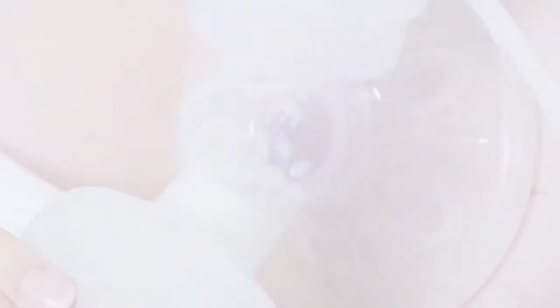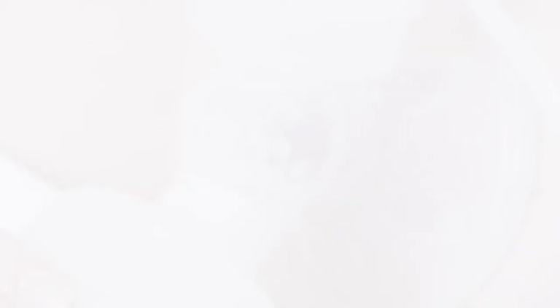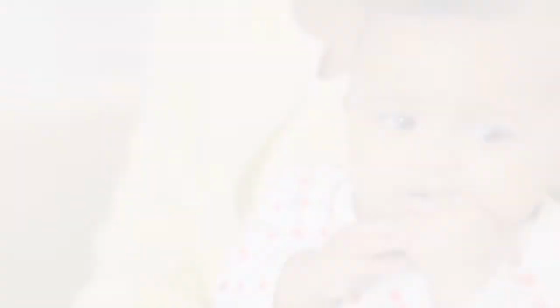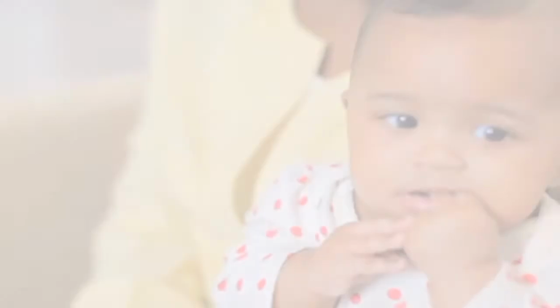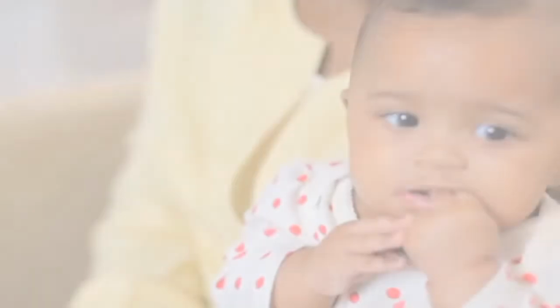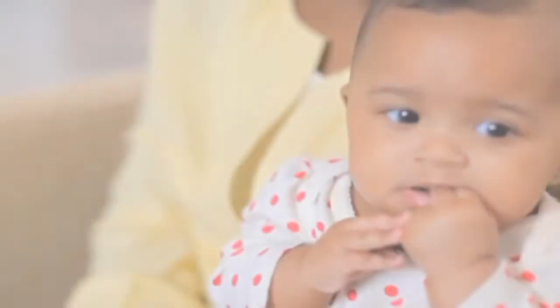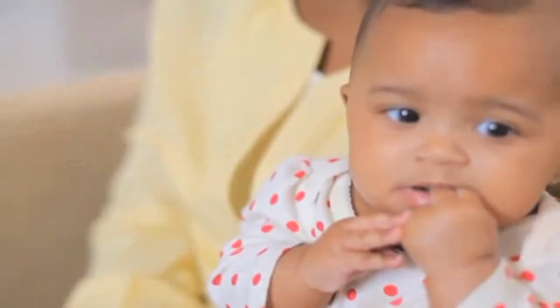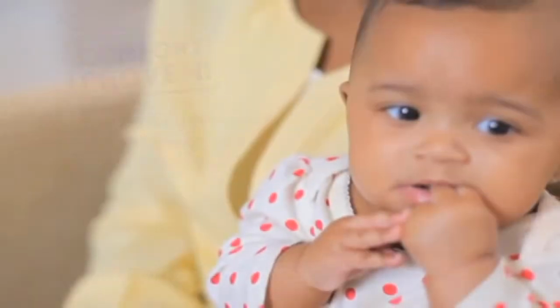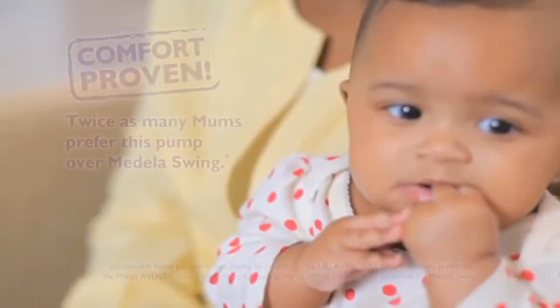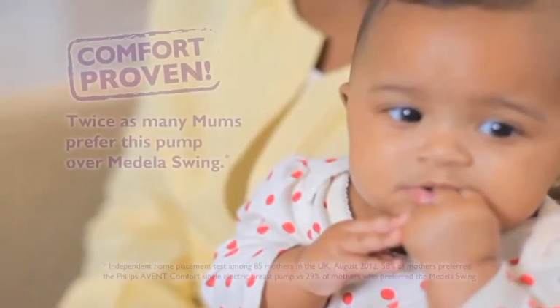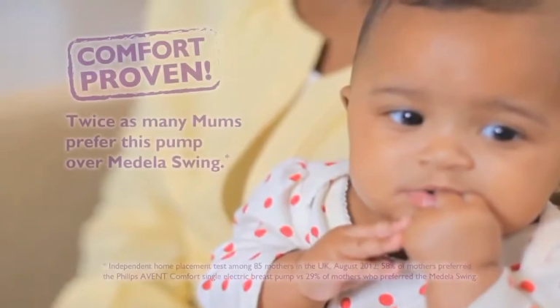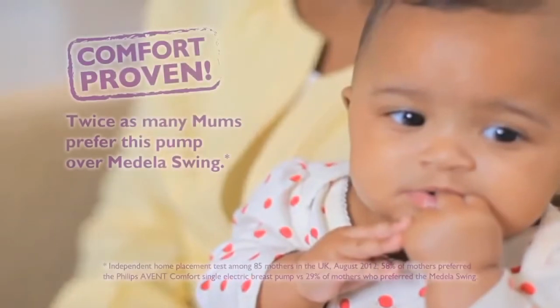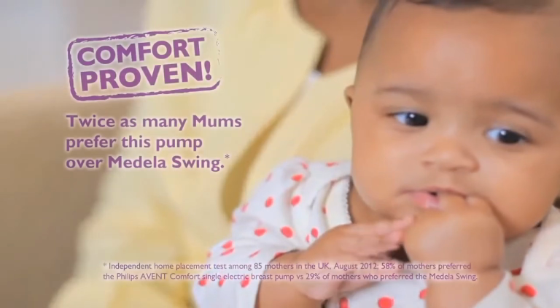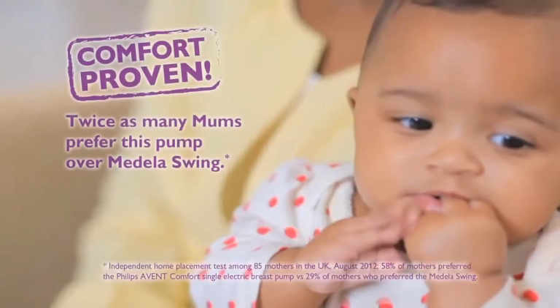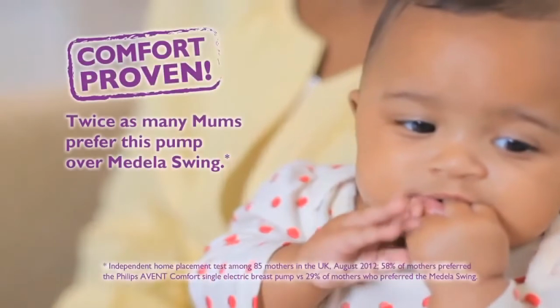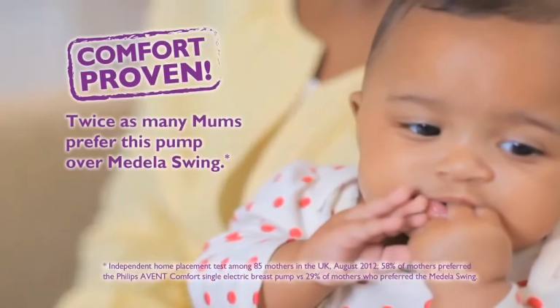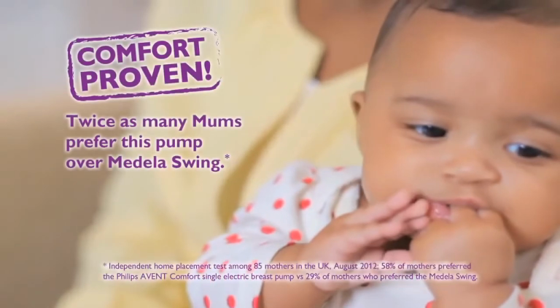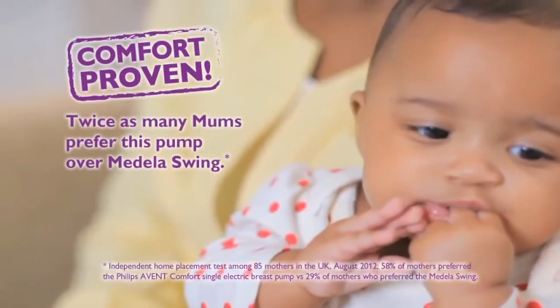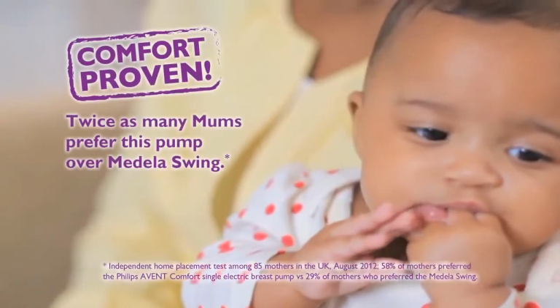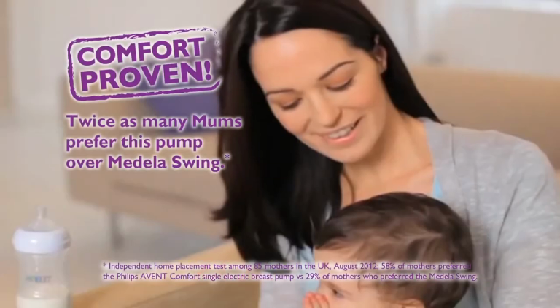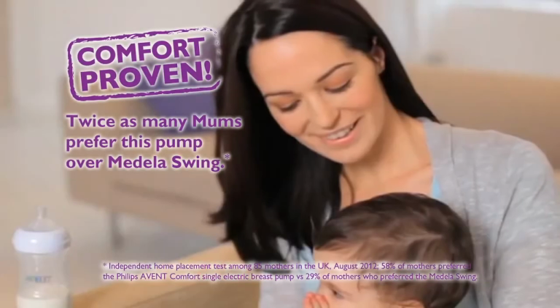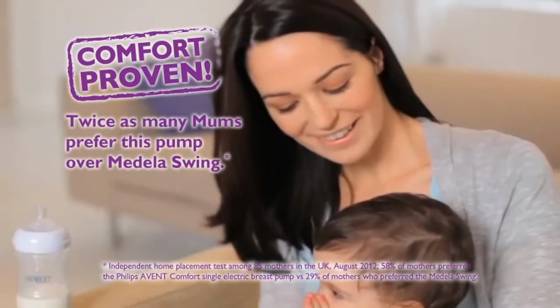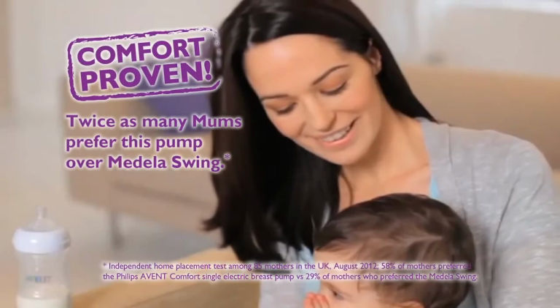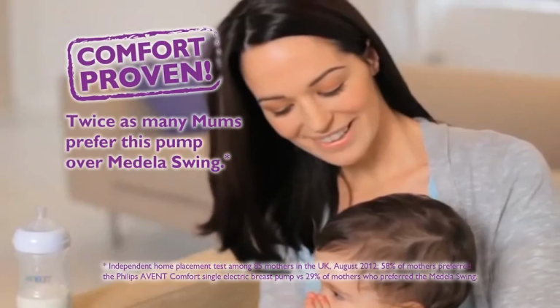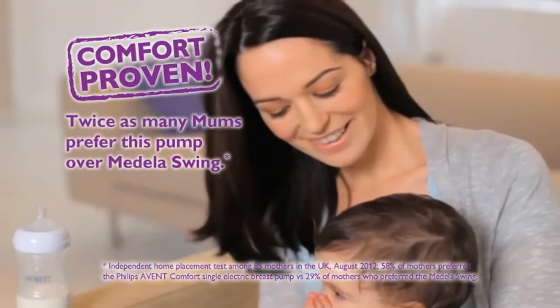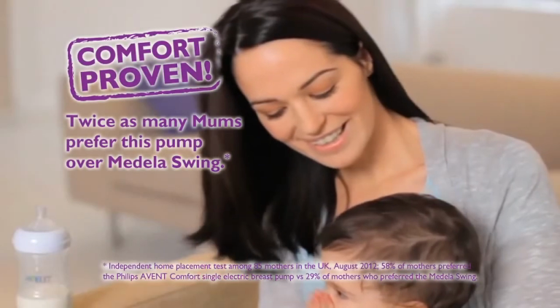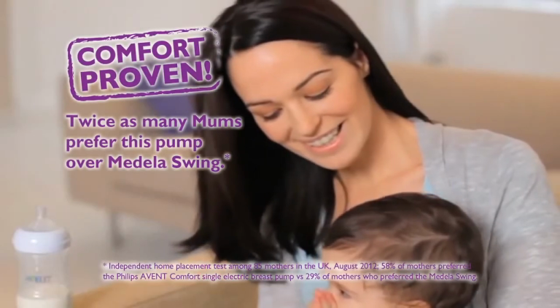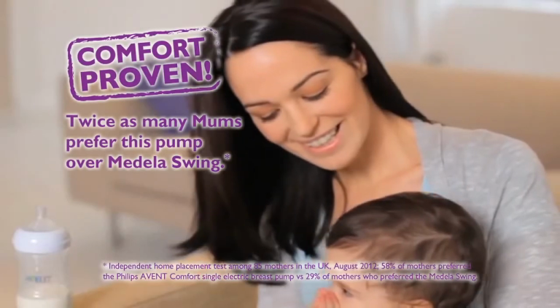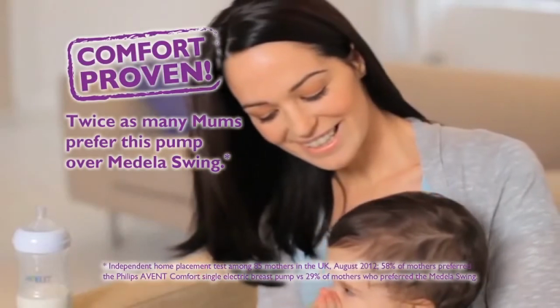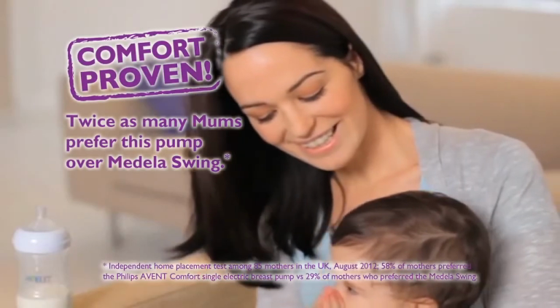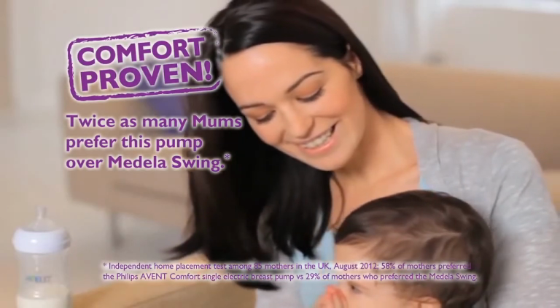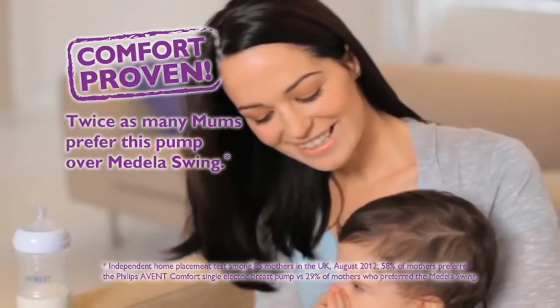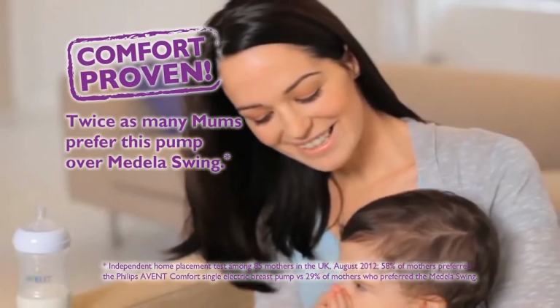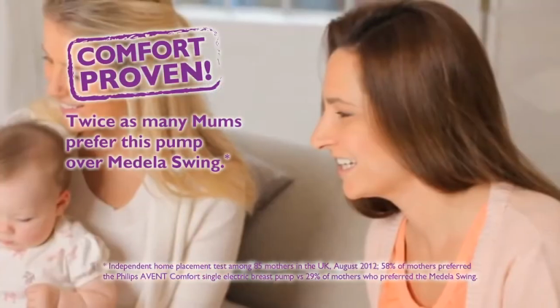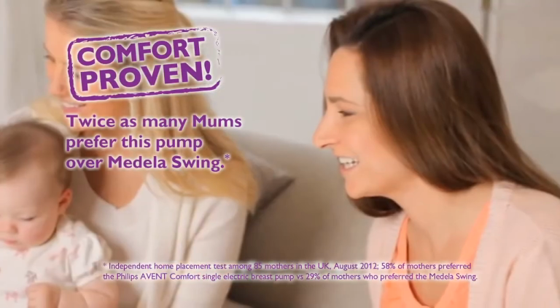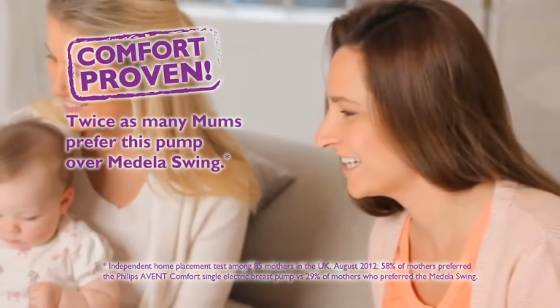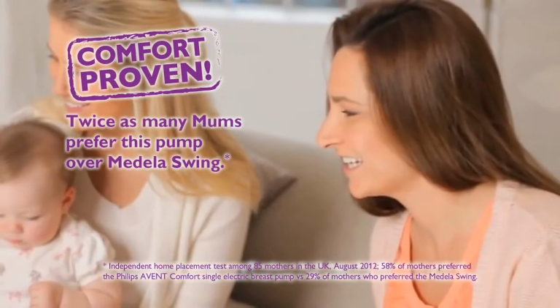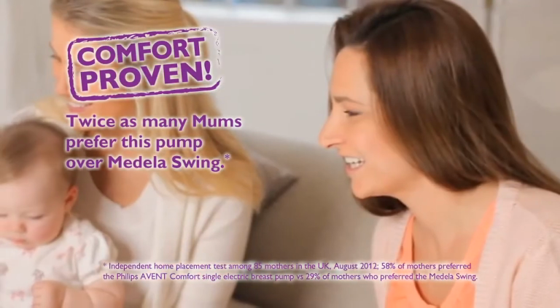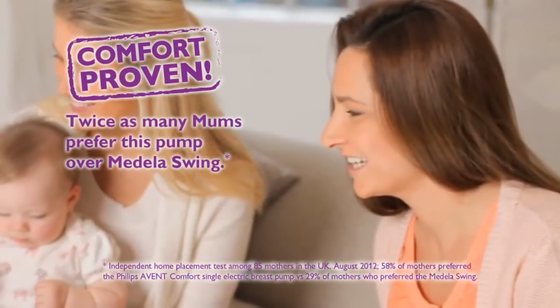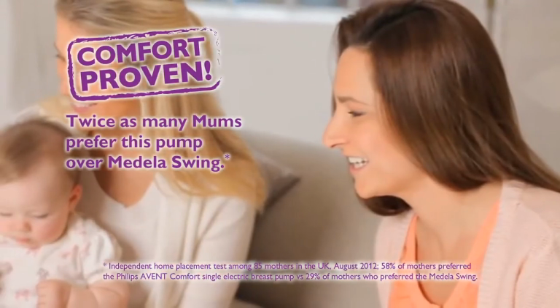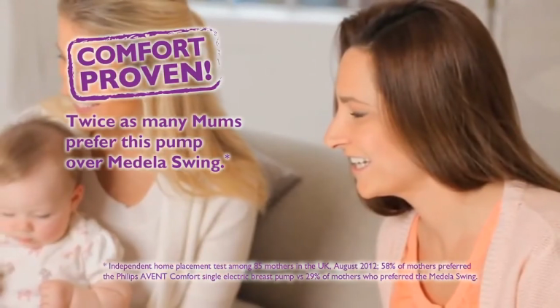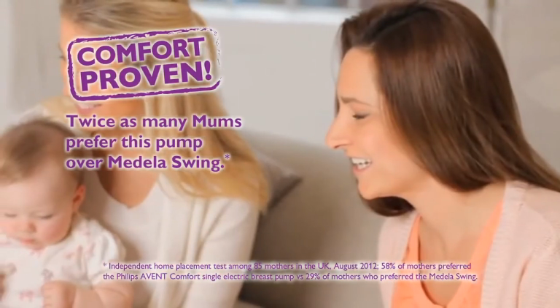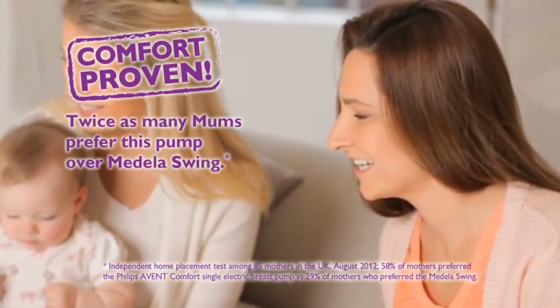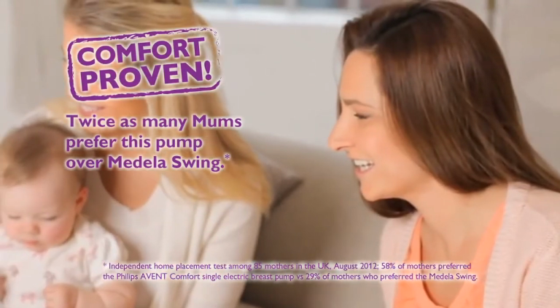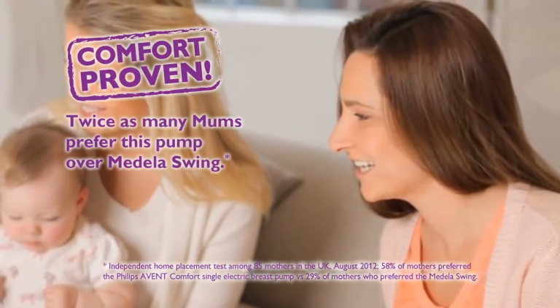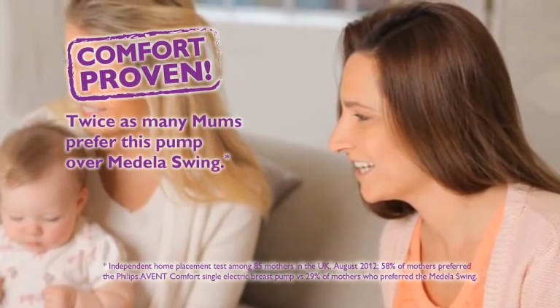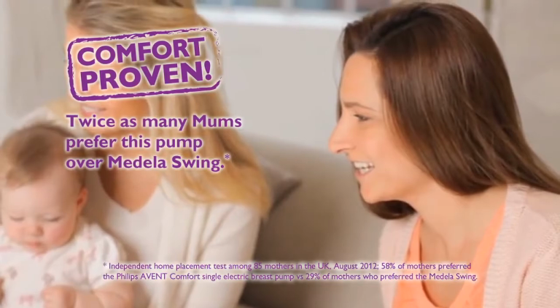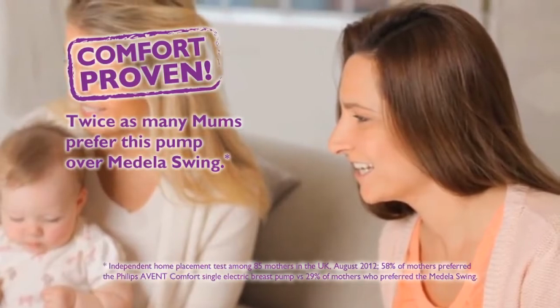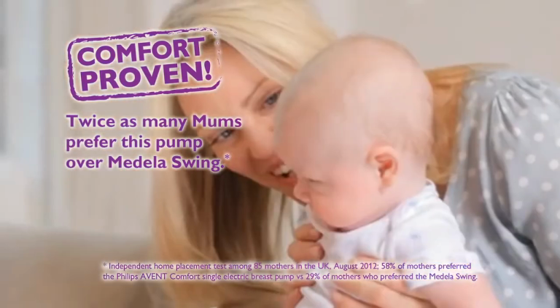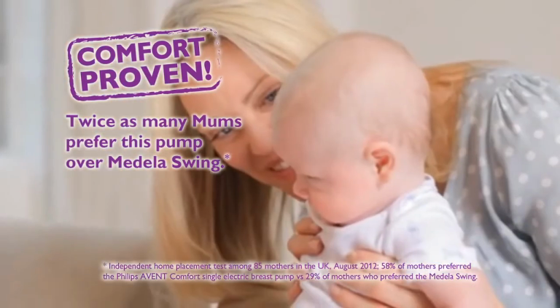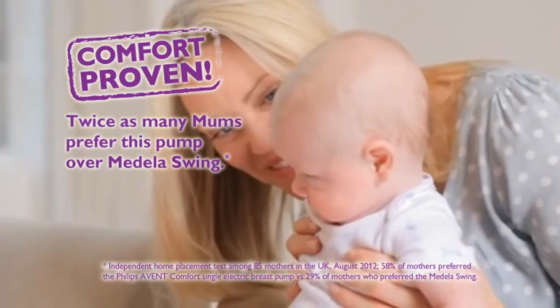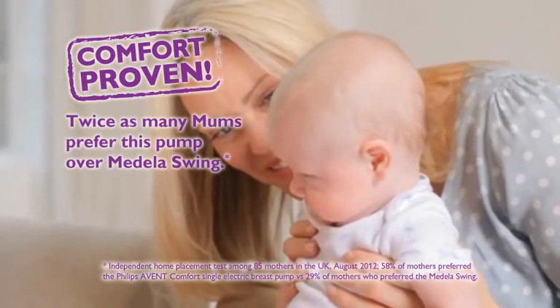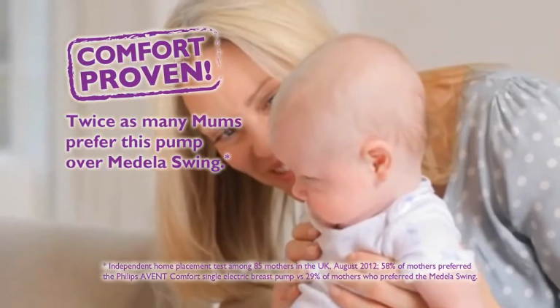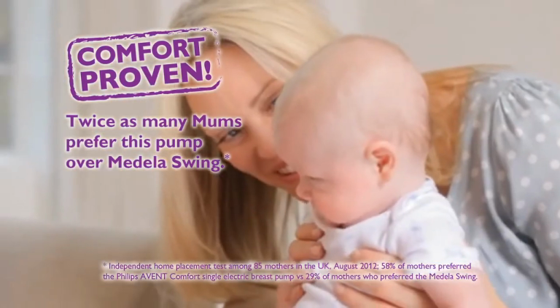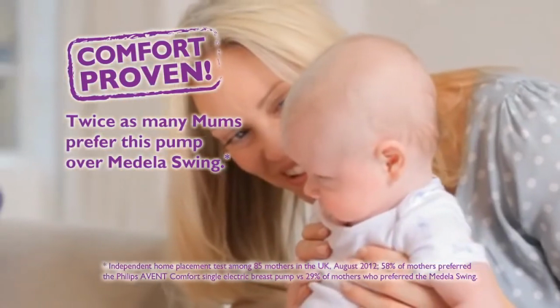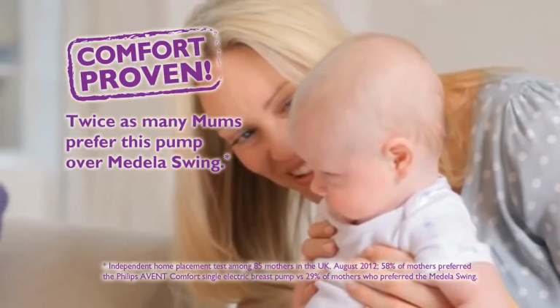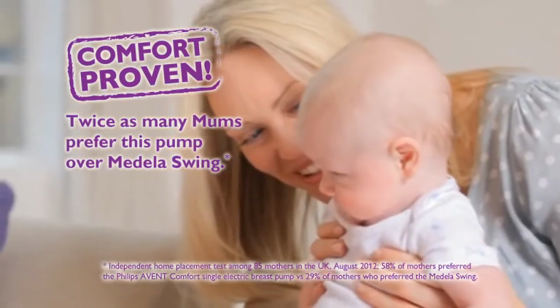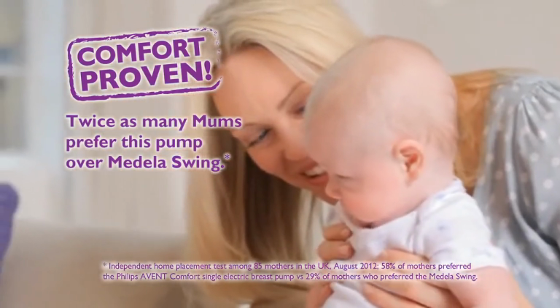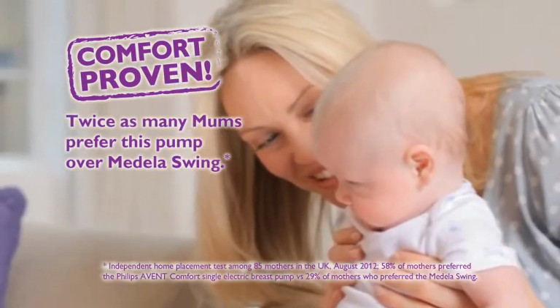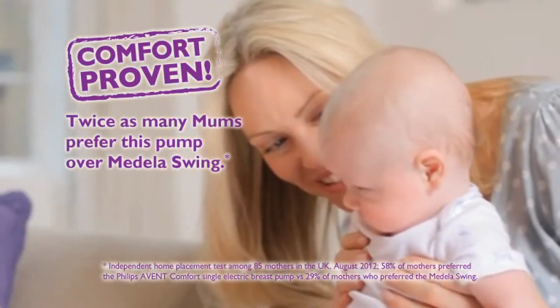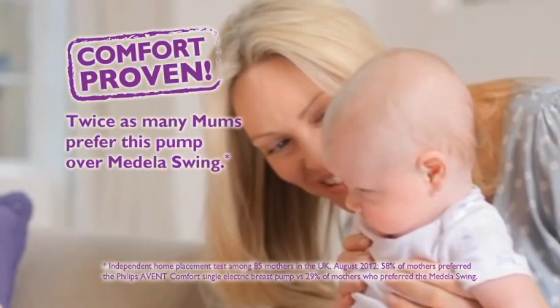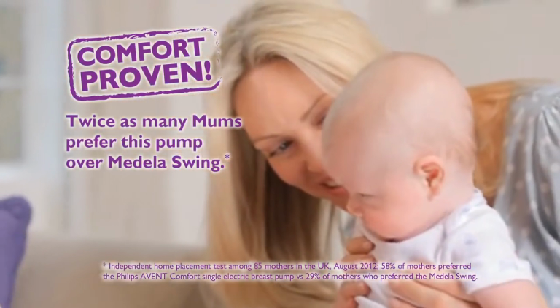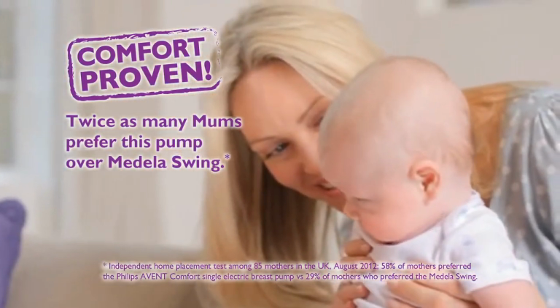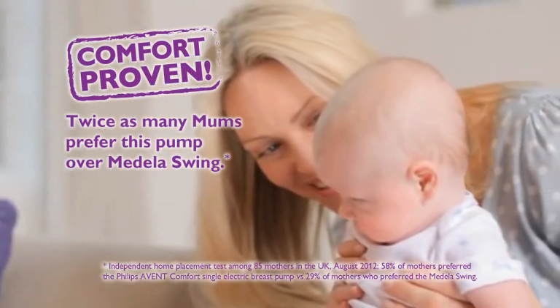The results are proven. In tests, twice as many mums preferred our Comfort Breast Pump to its closest competitor.